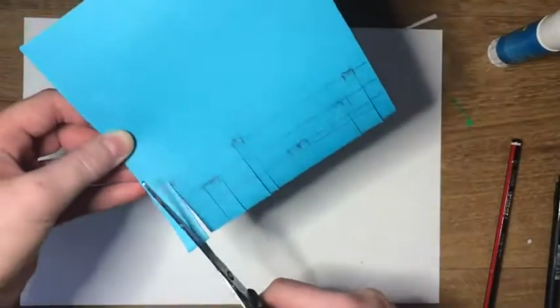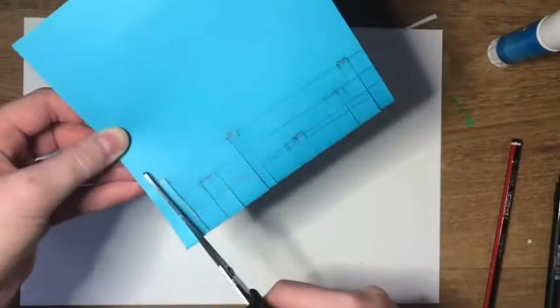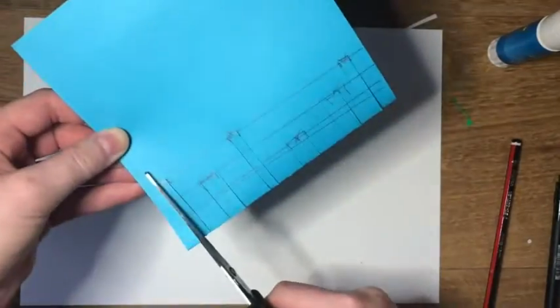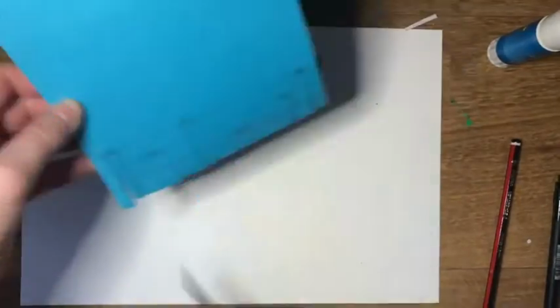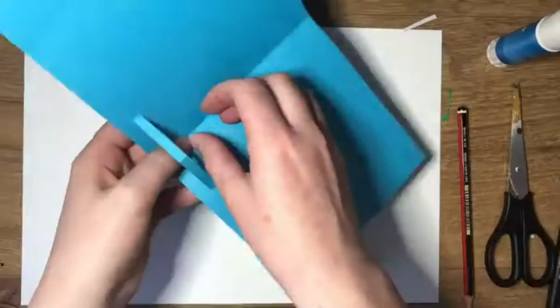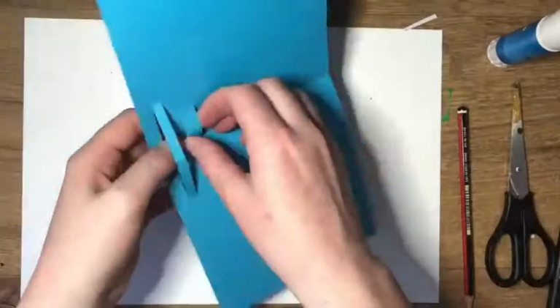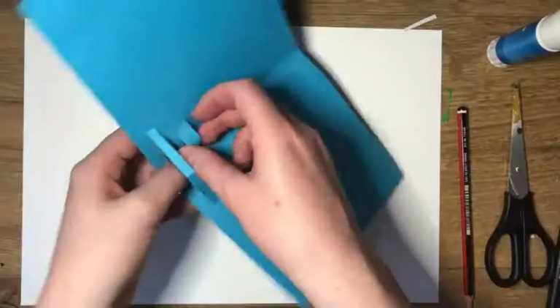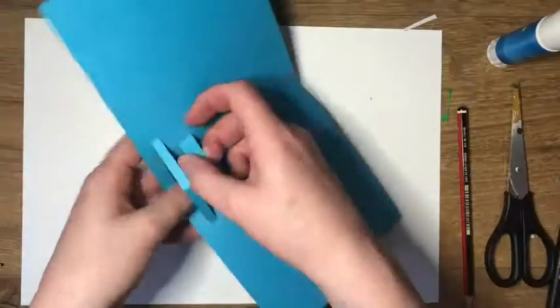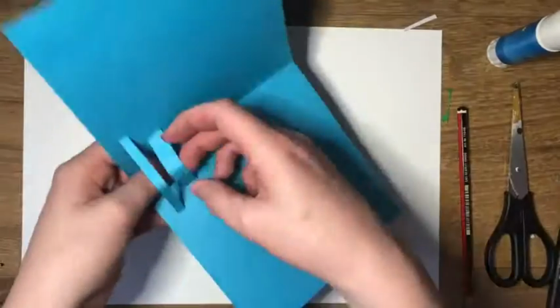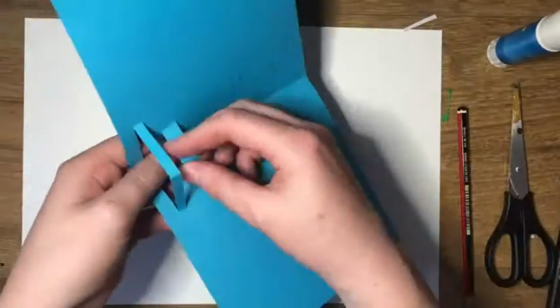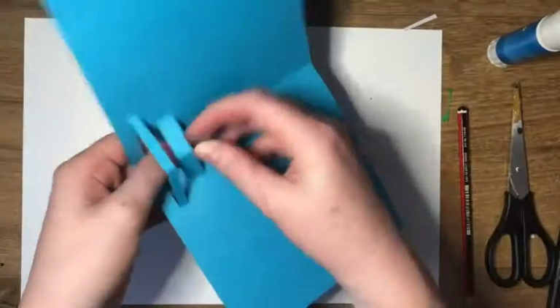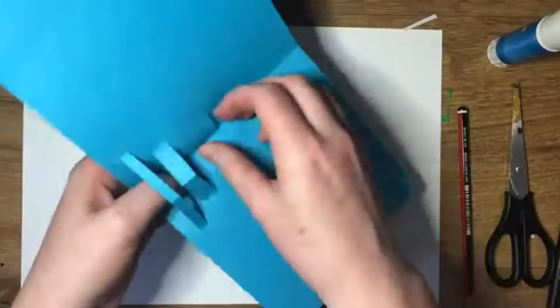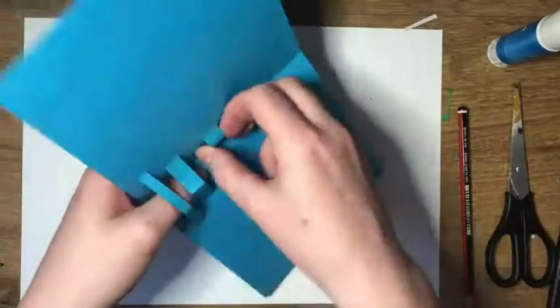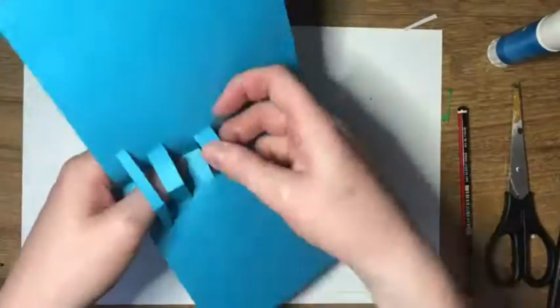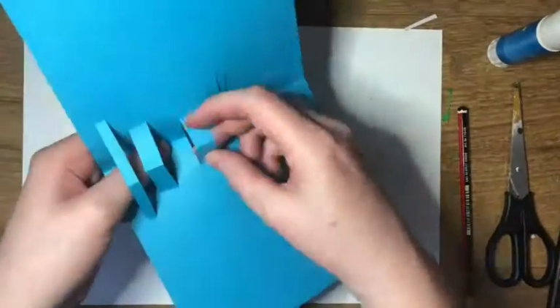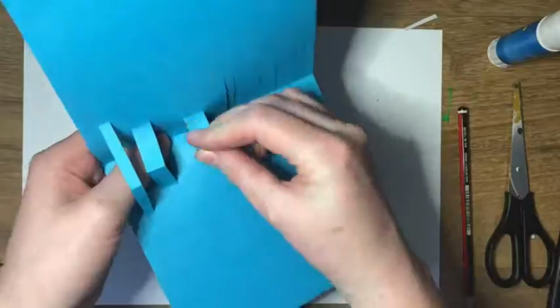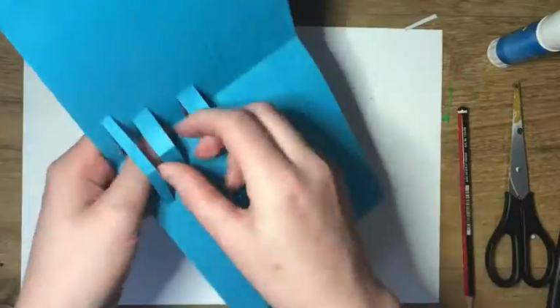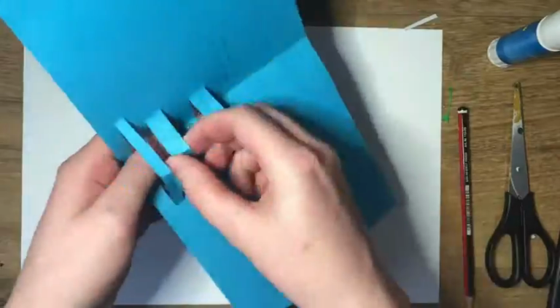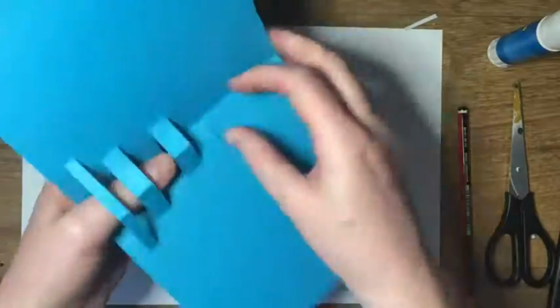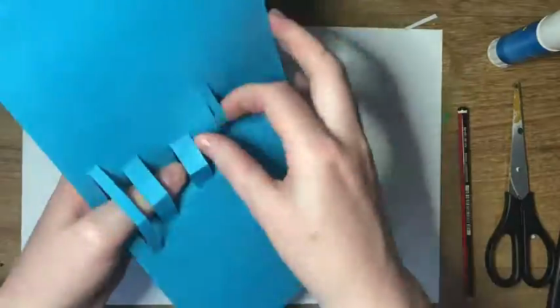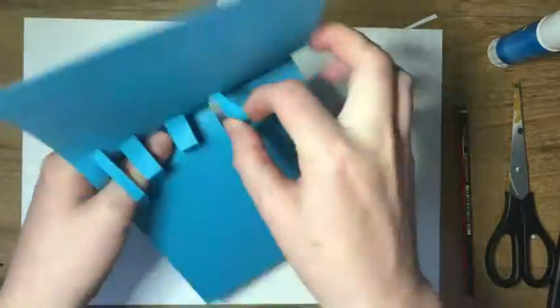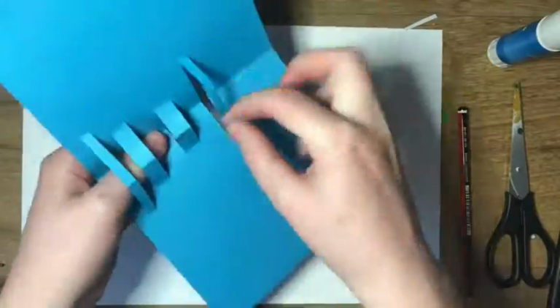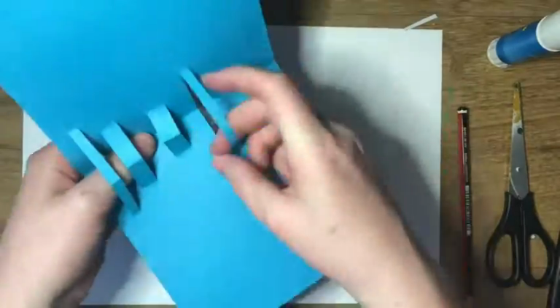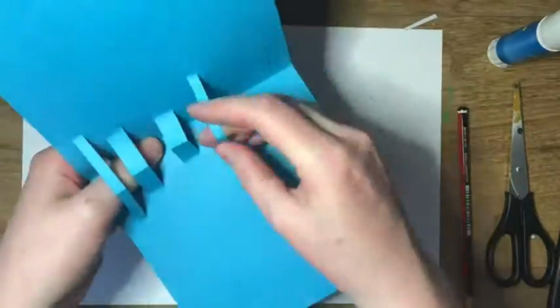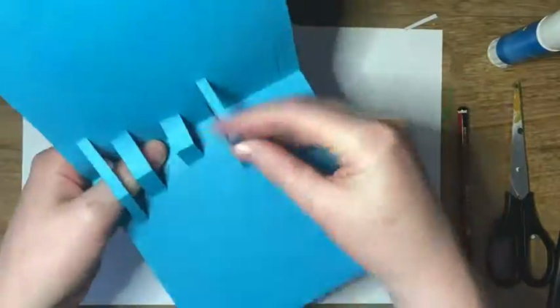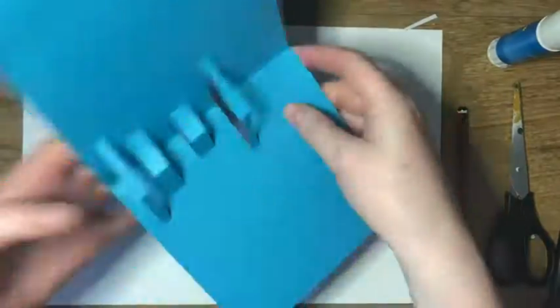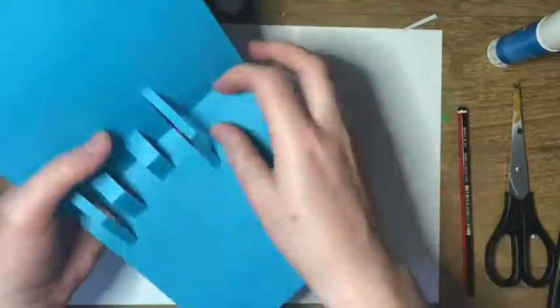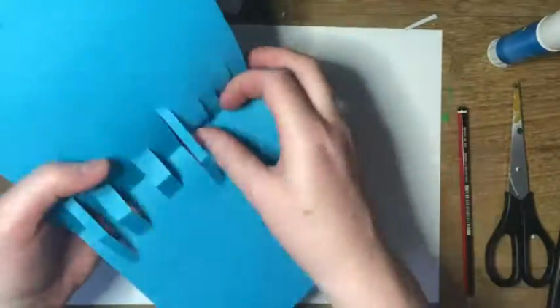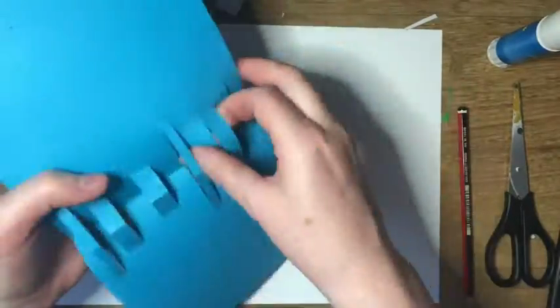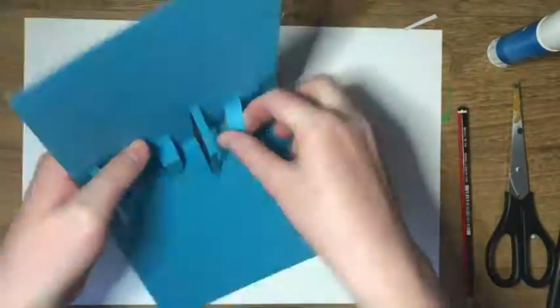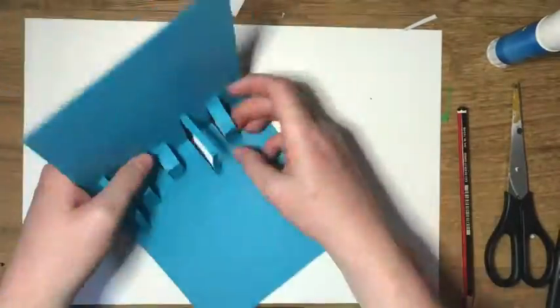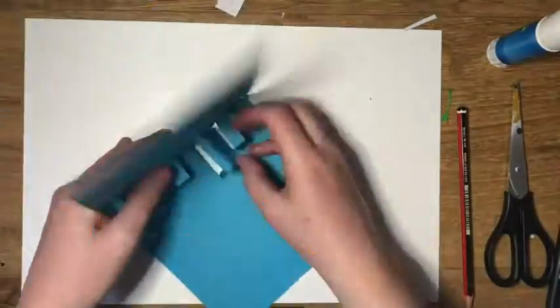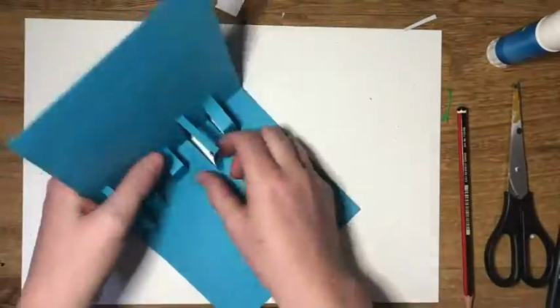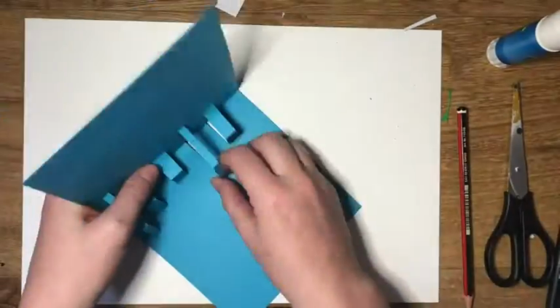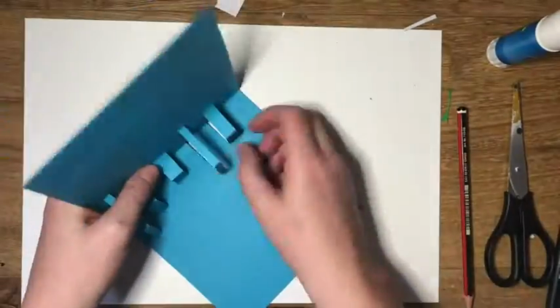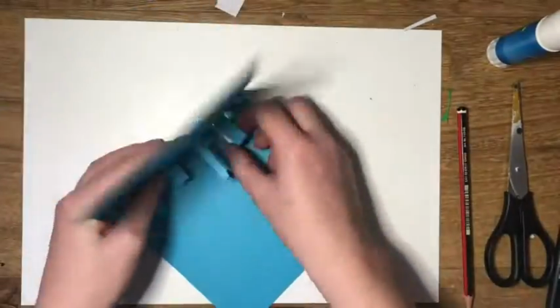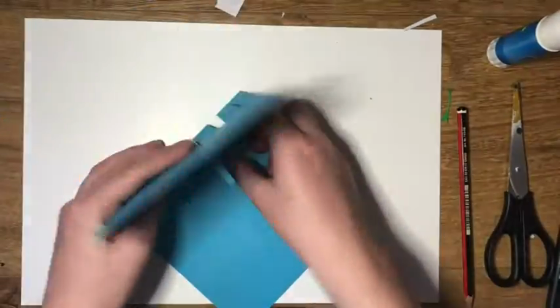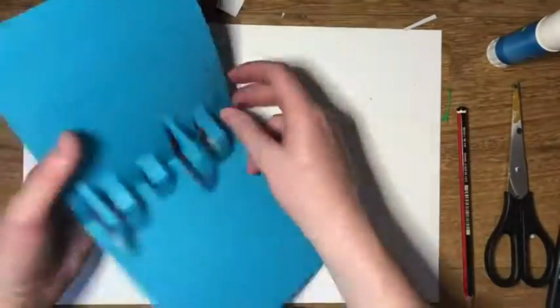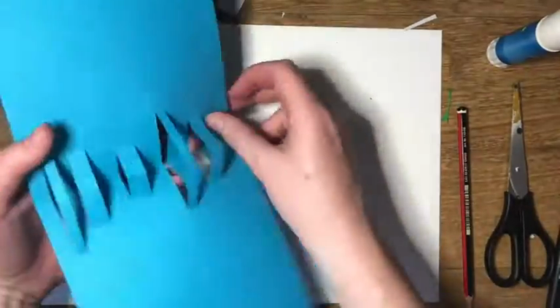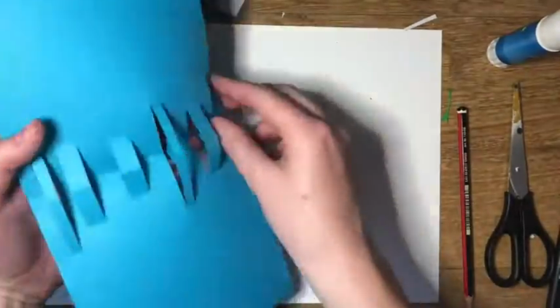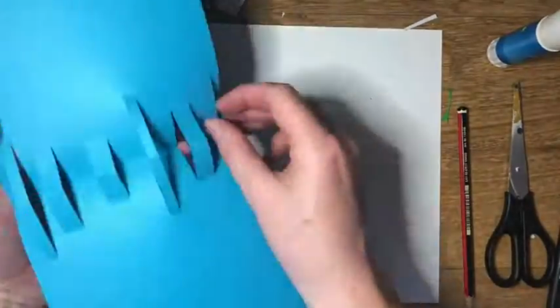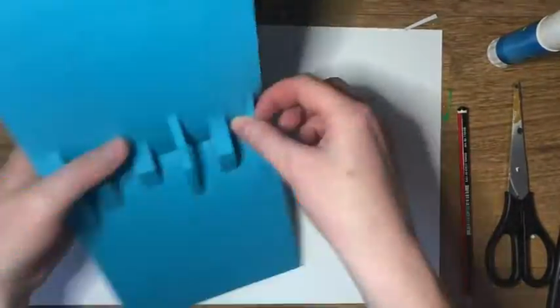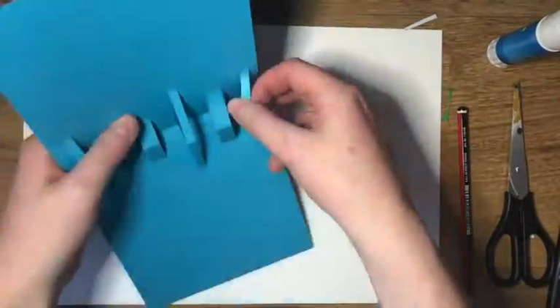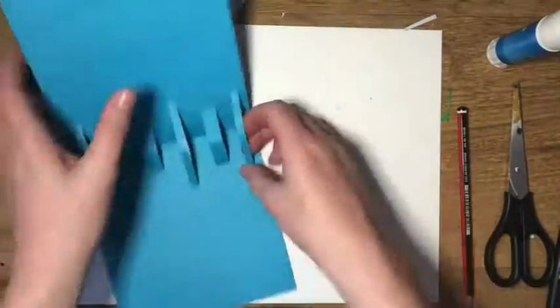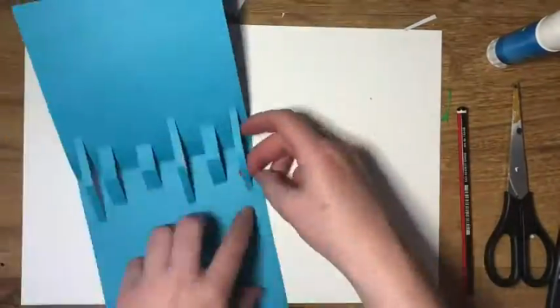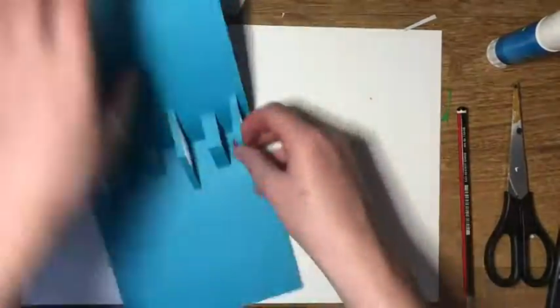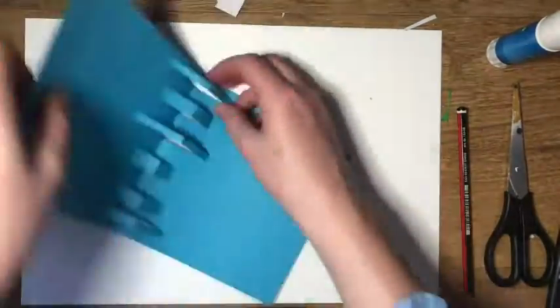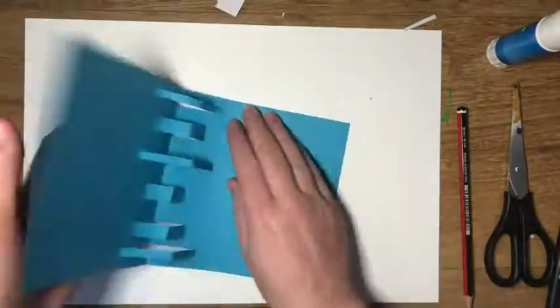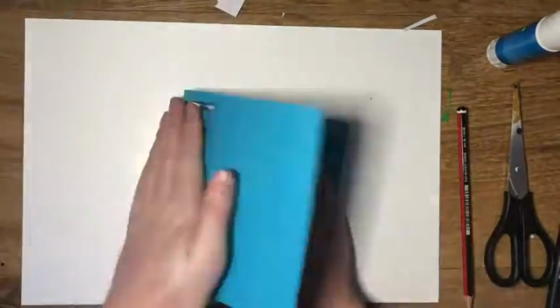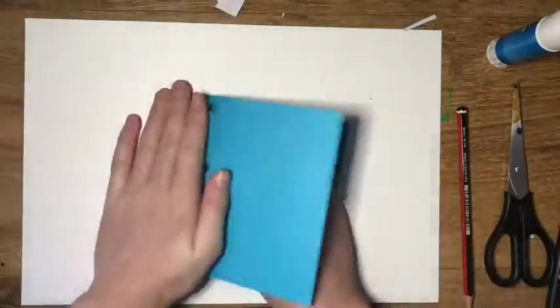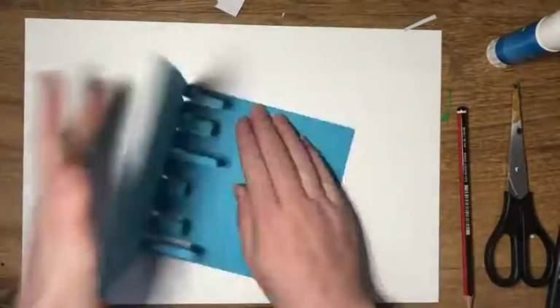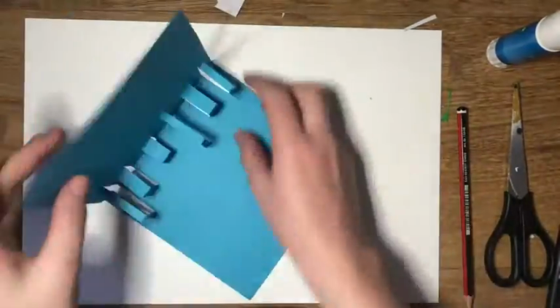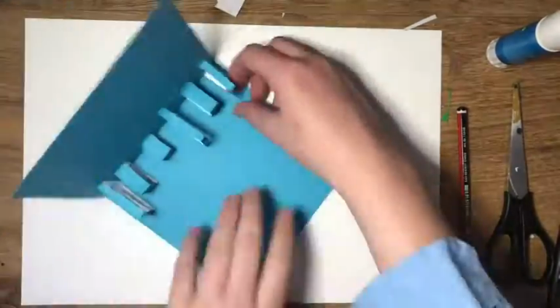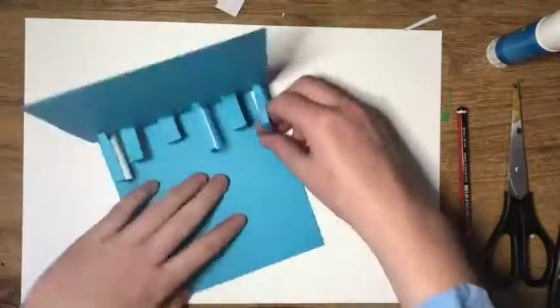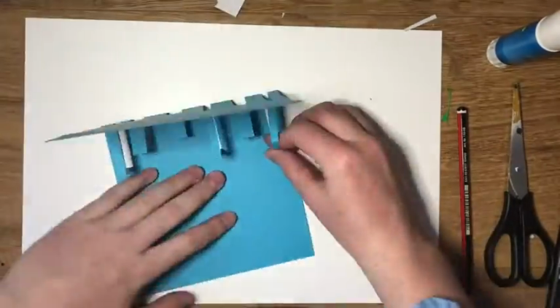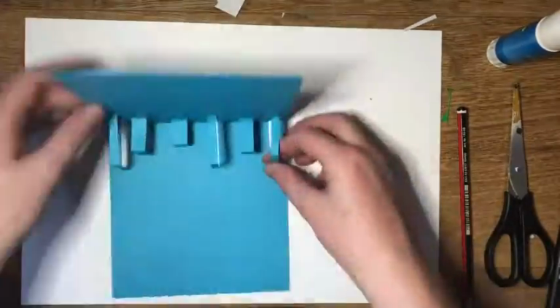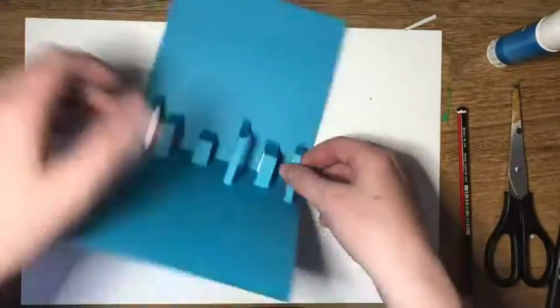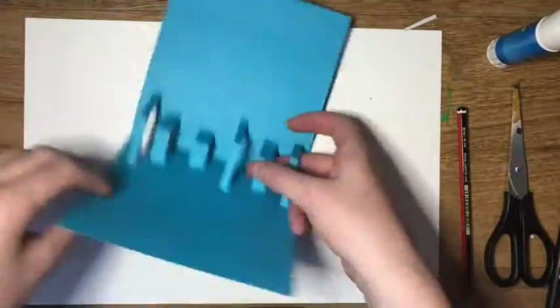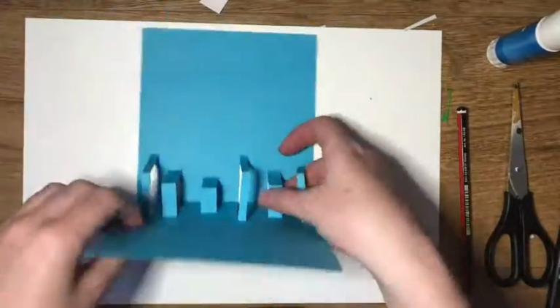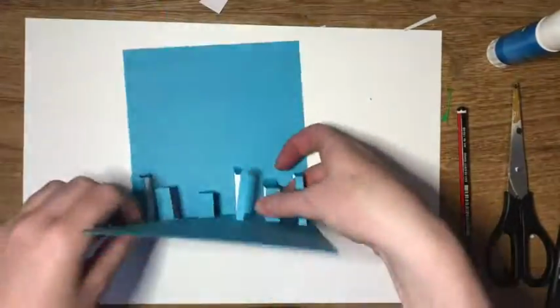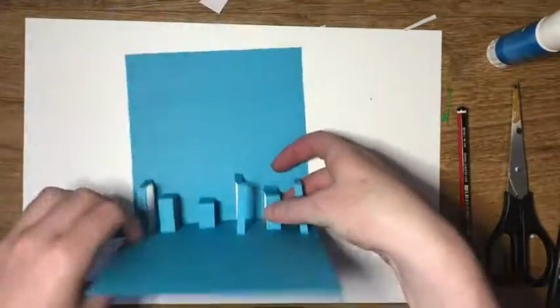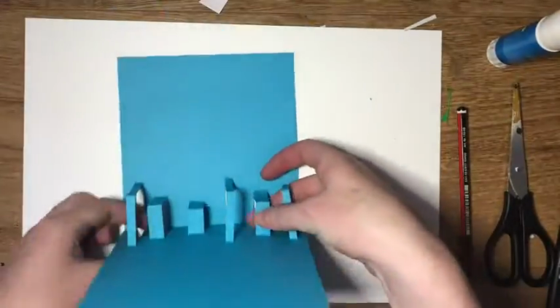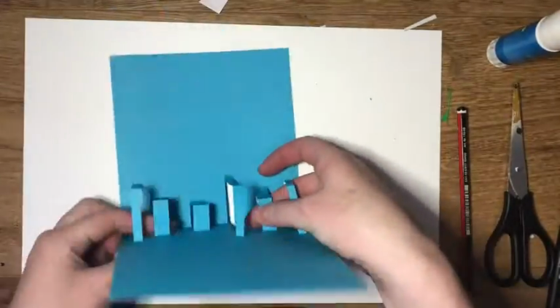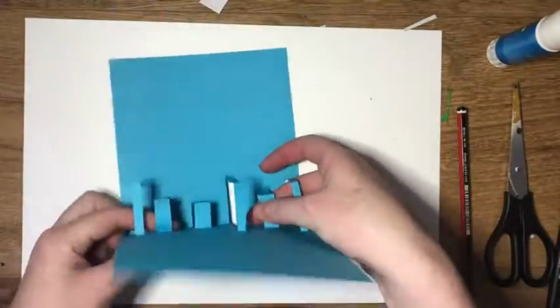Now open the card and pull out each of the incisions. This is going to be a little bit fiddly, but once you've got the hang of it, it should be easy.